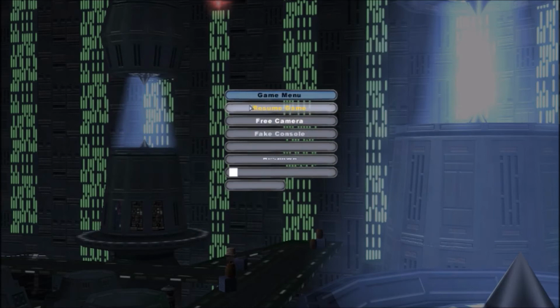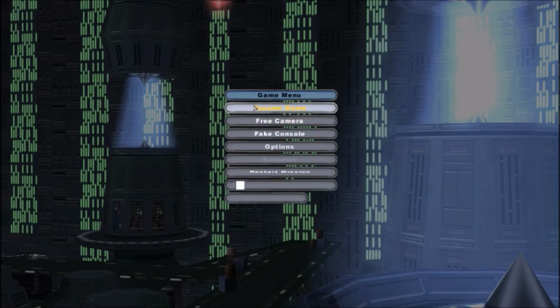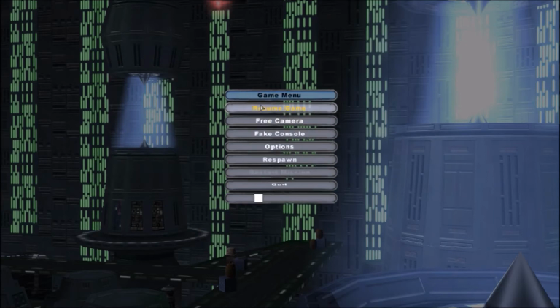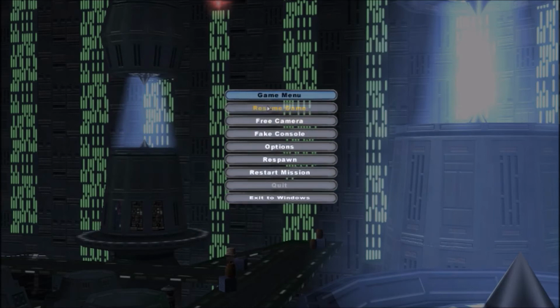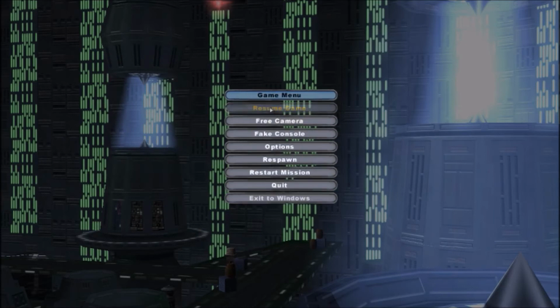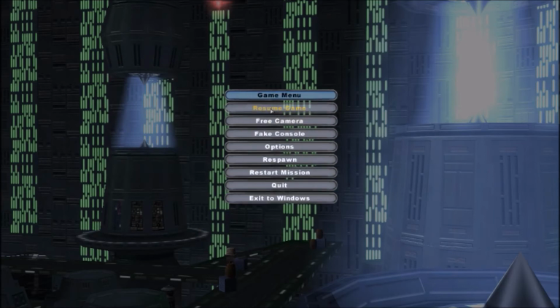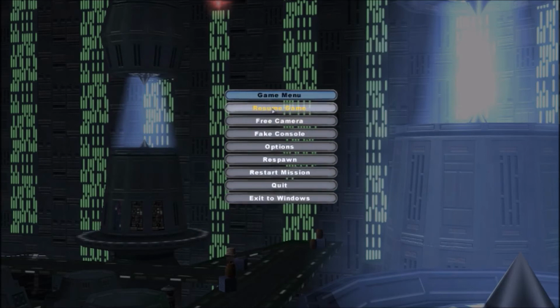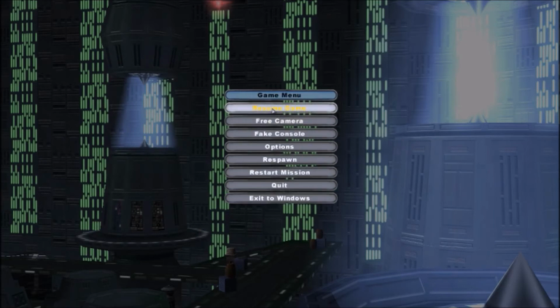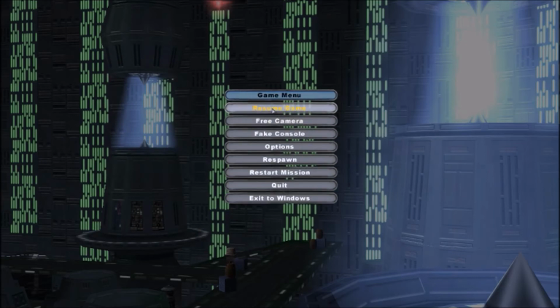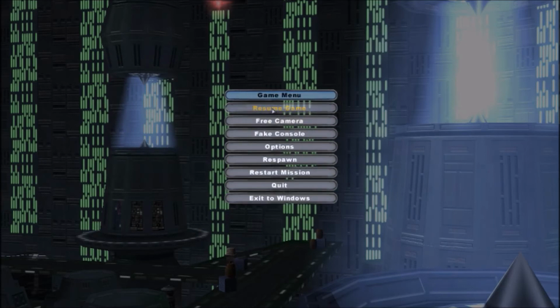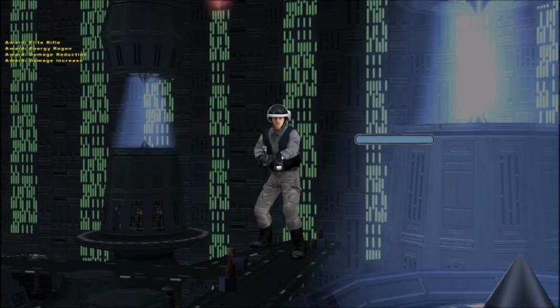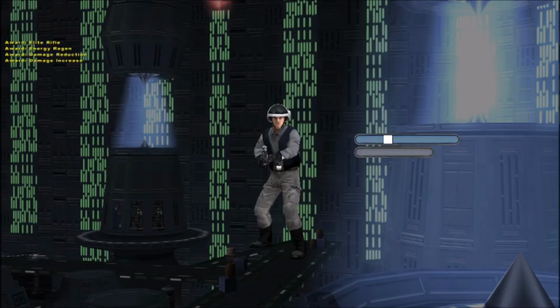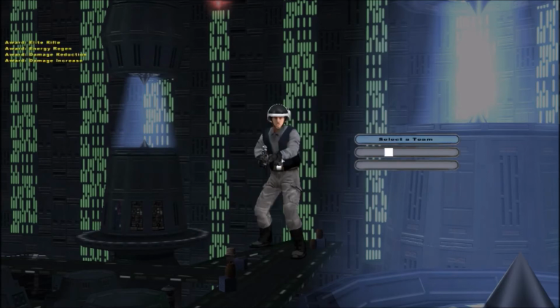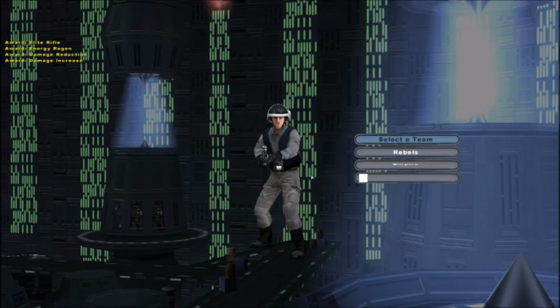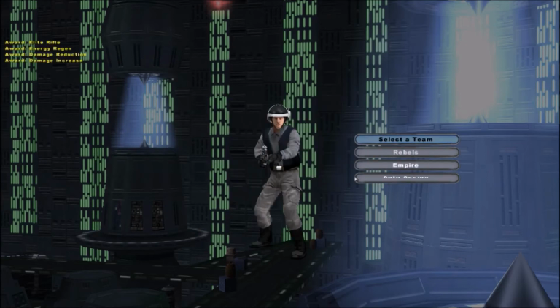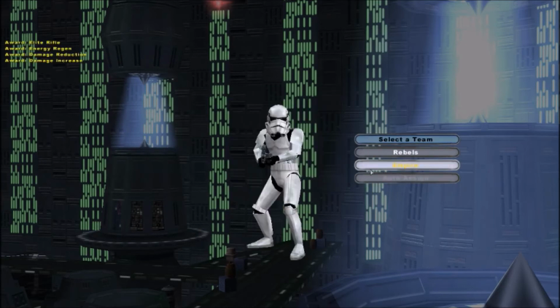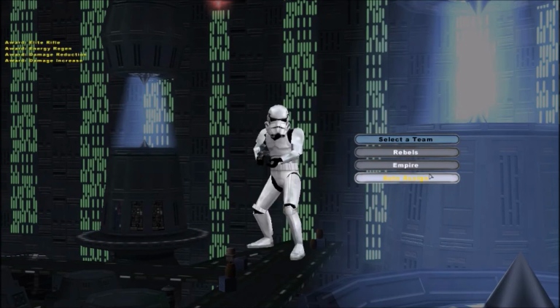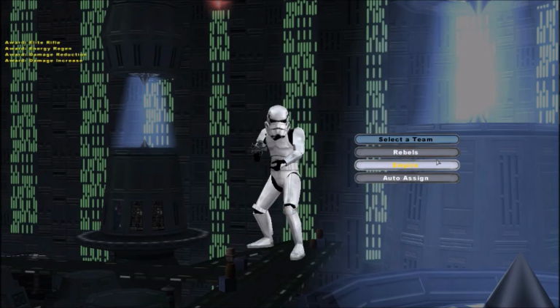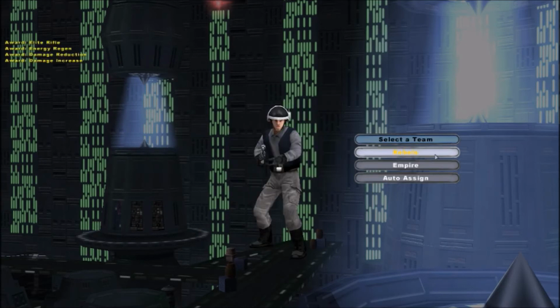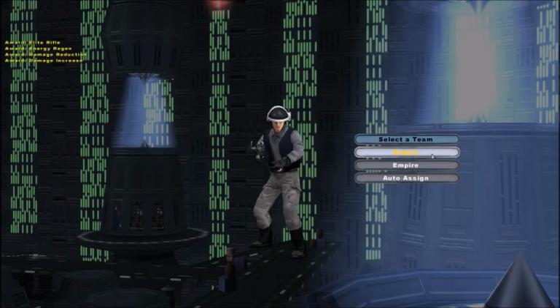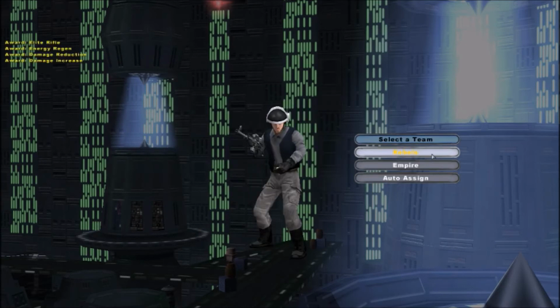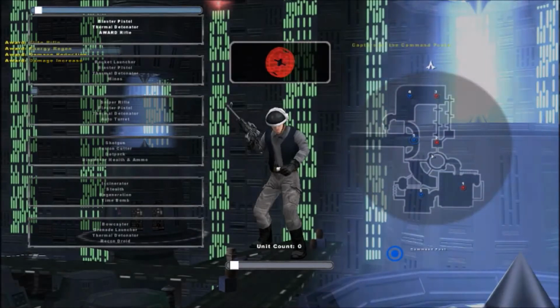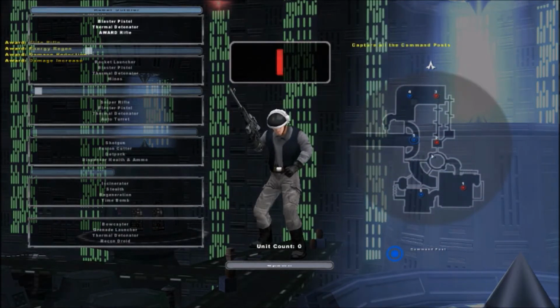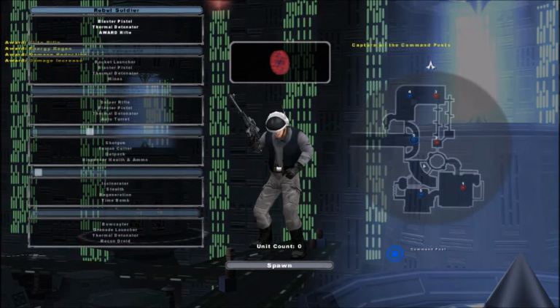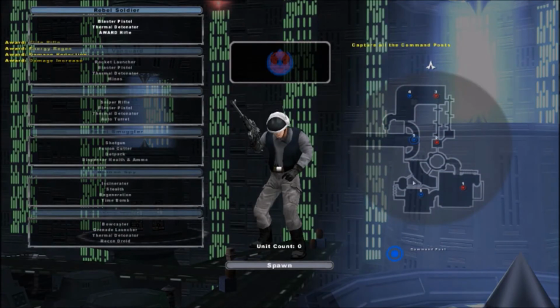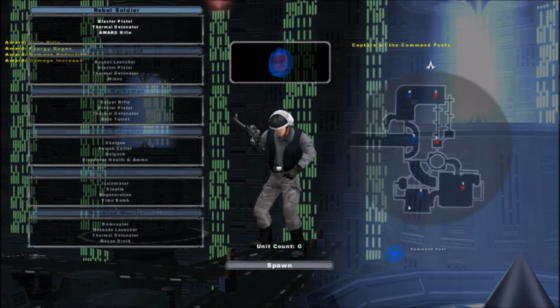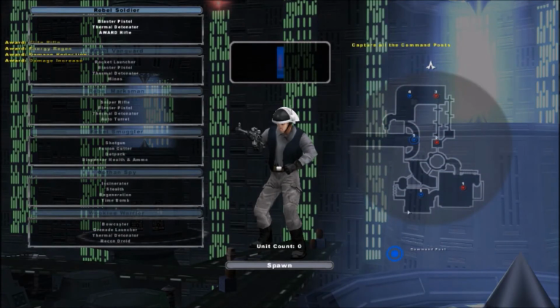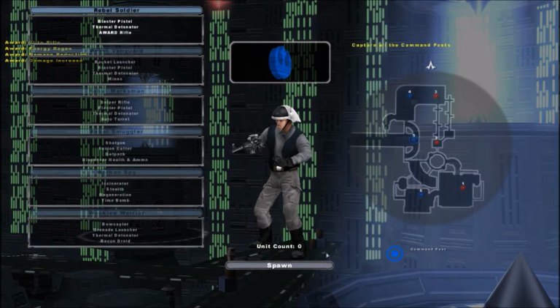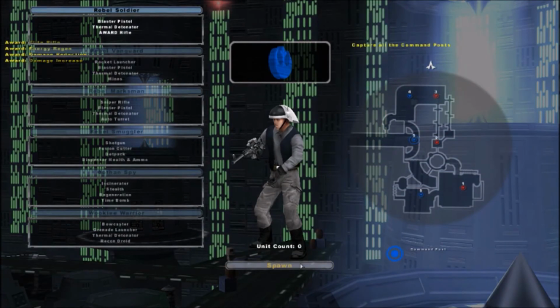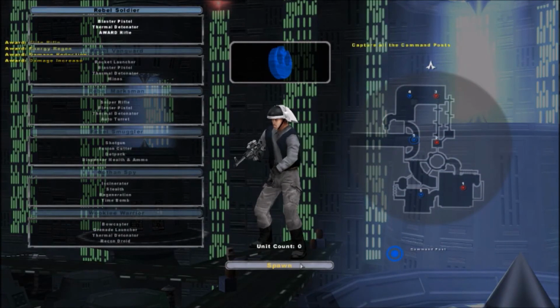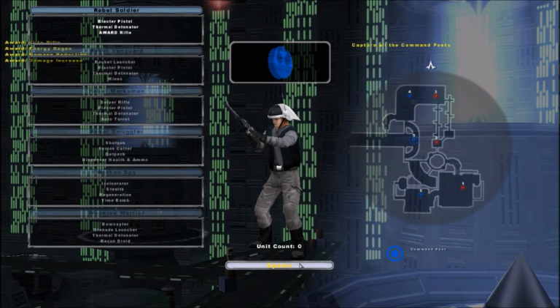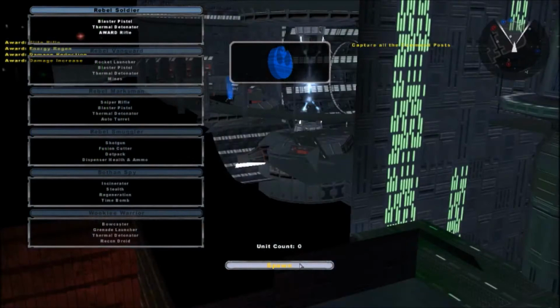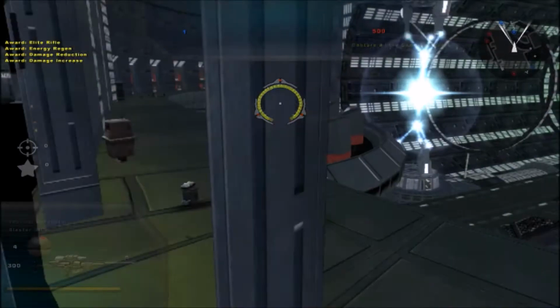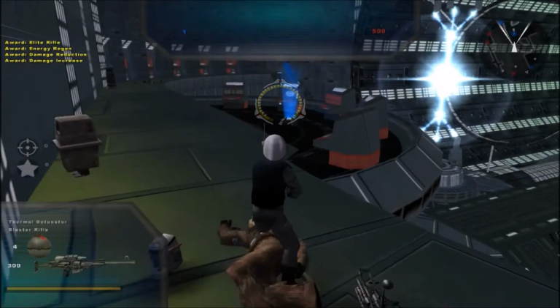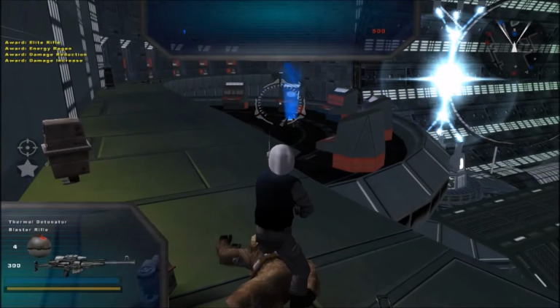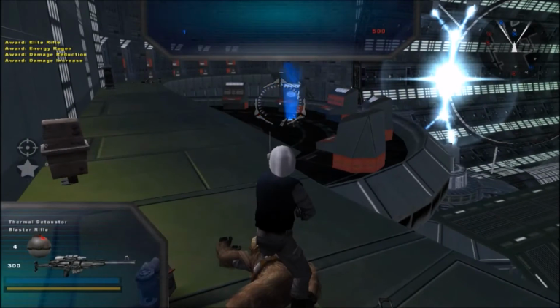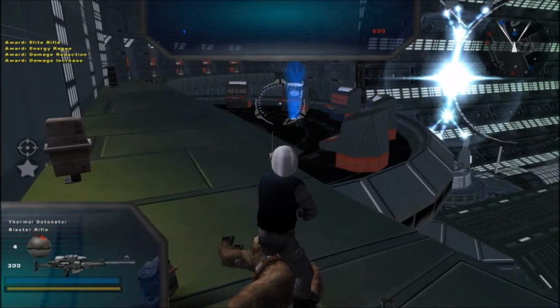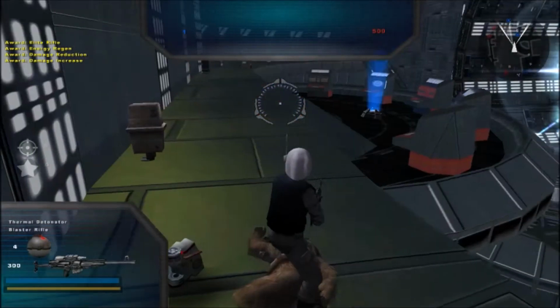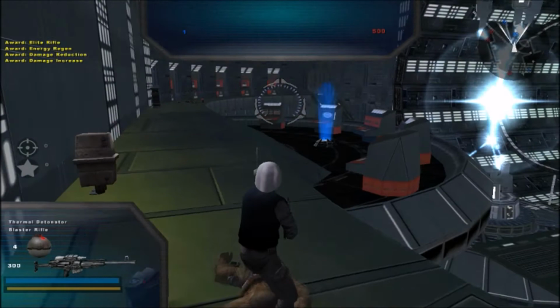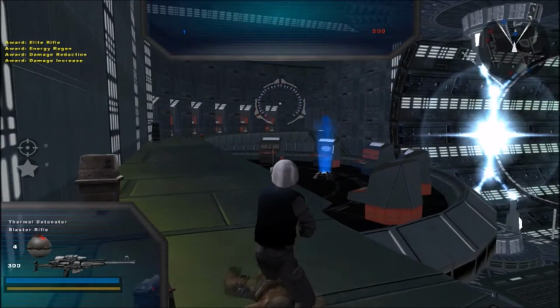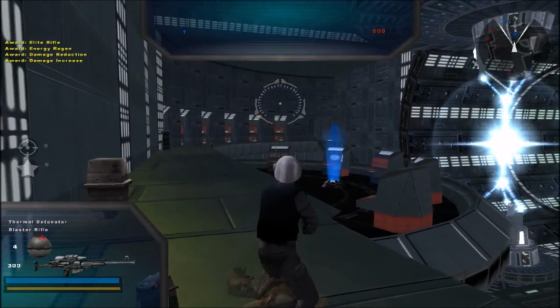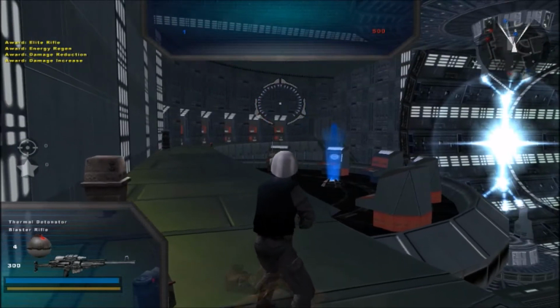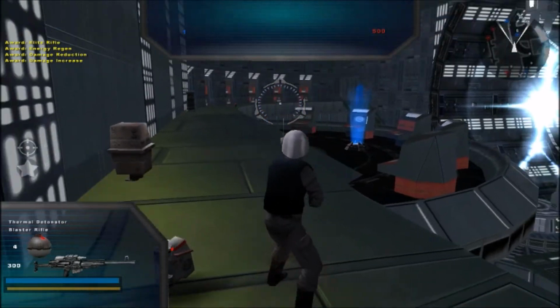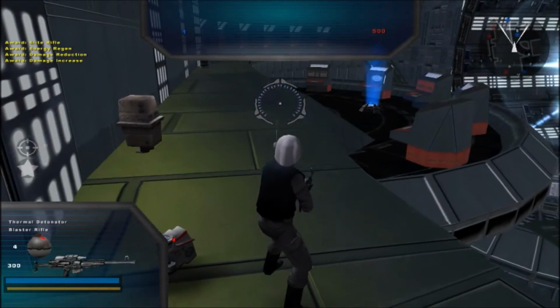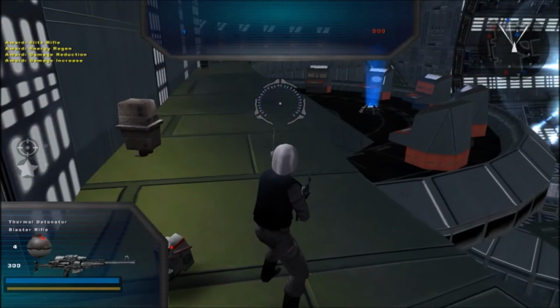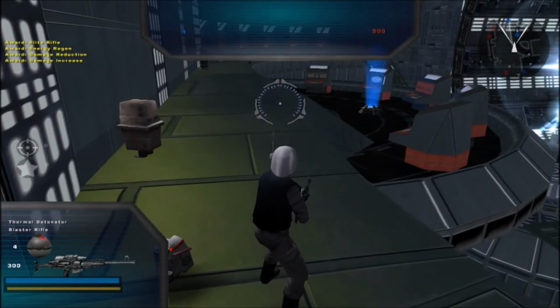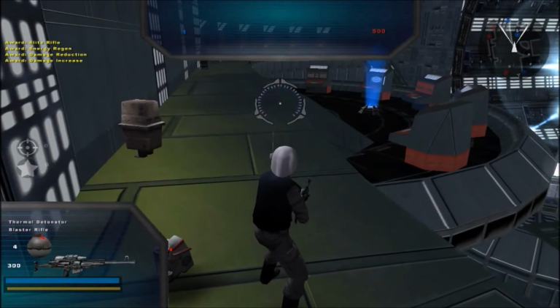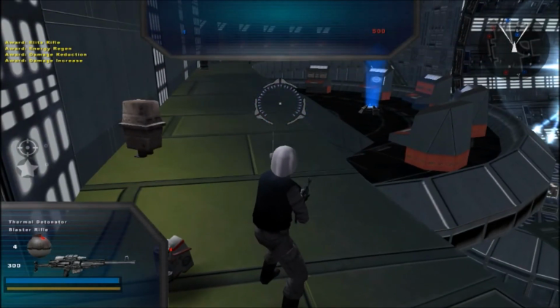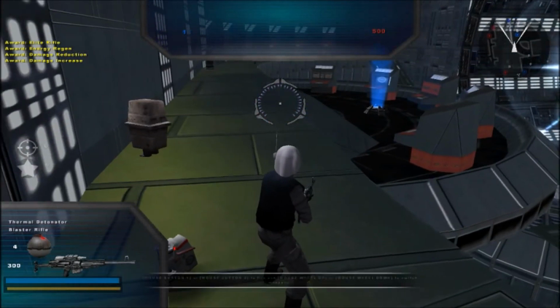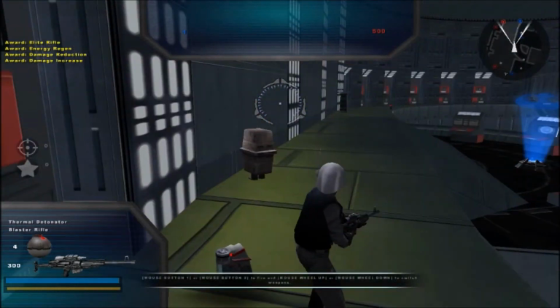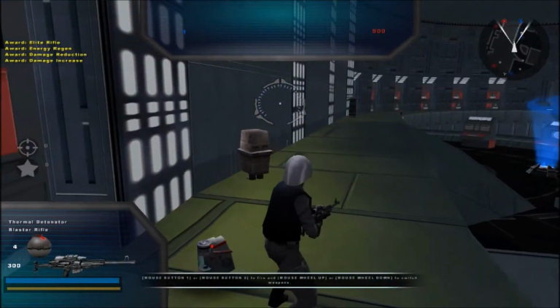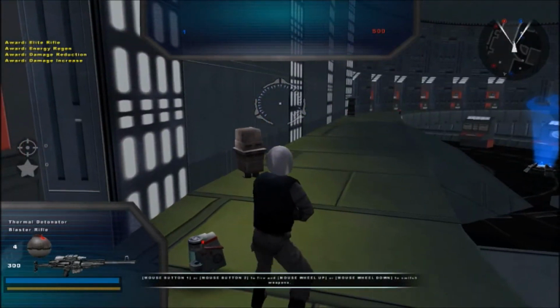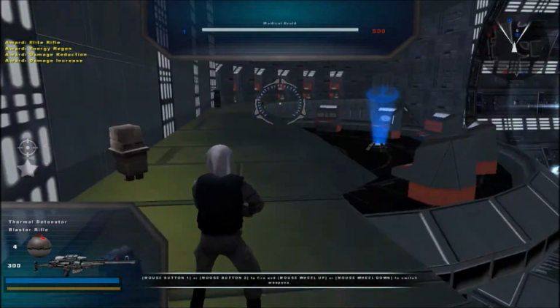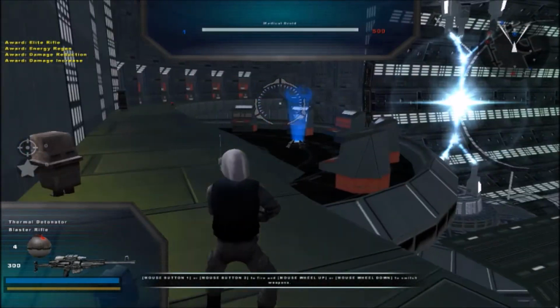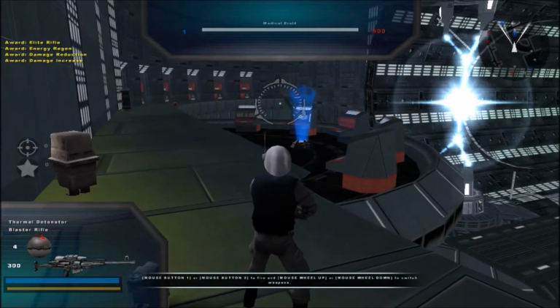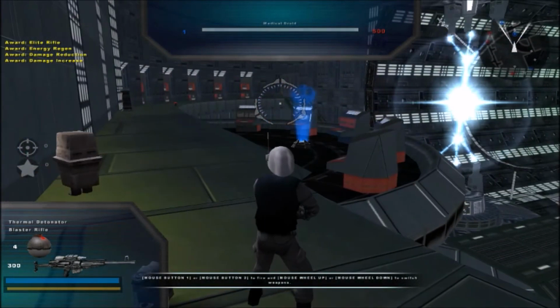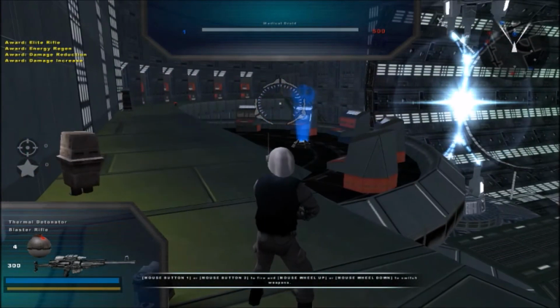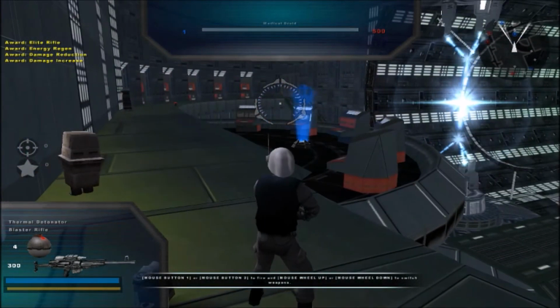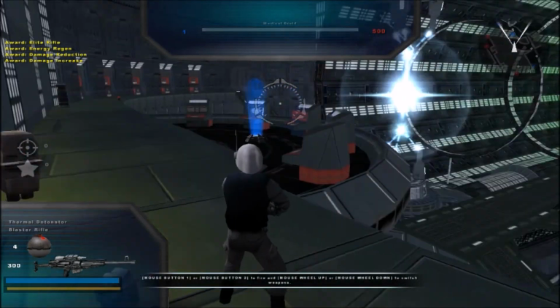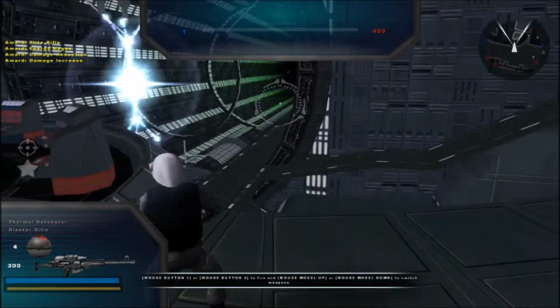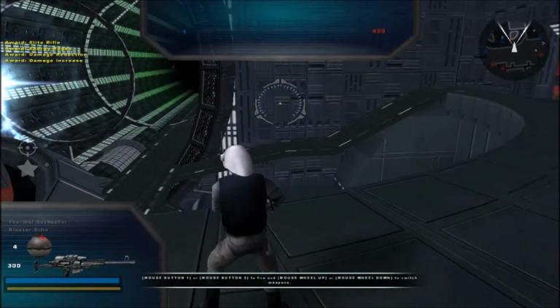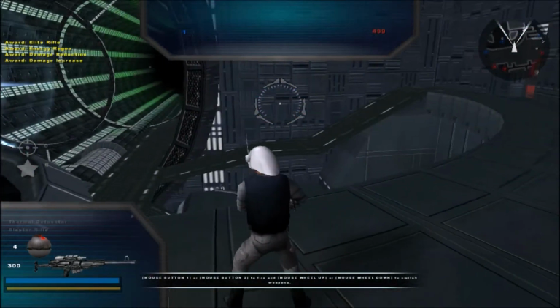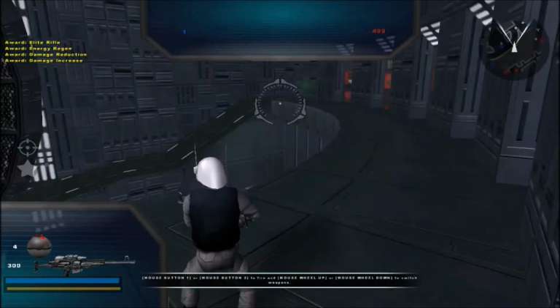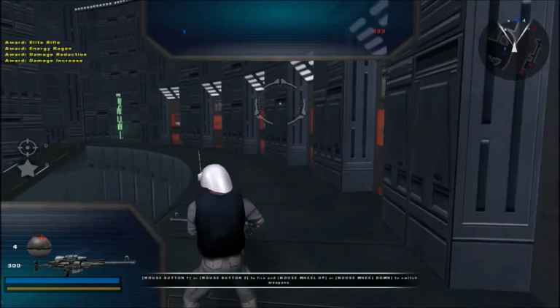That would exit out, resume game, select rebels, spawn in, and as you can see — 1 versus 500.